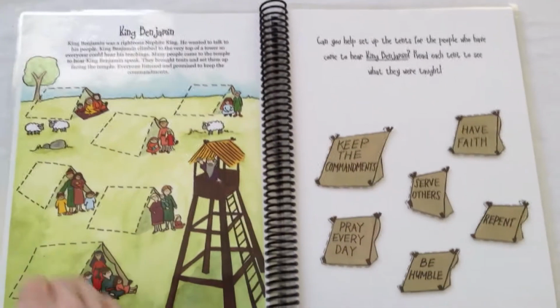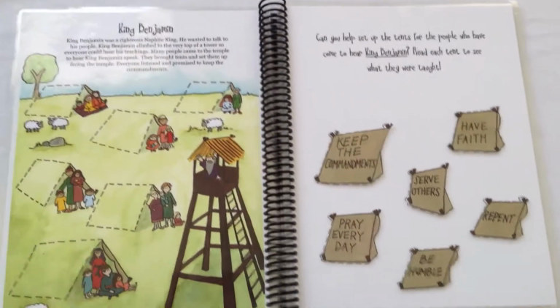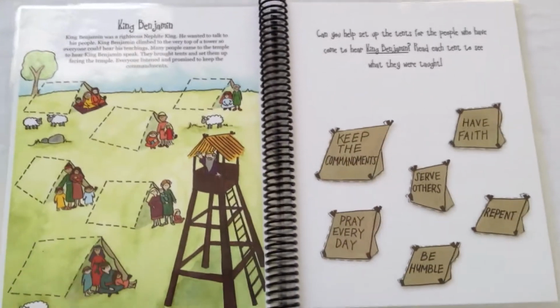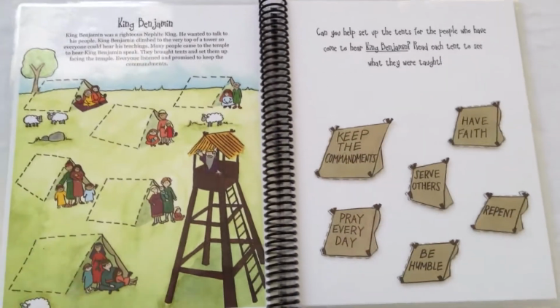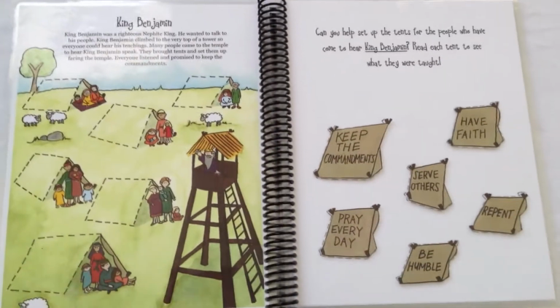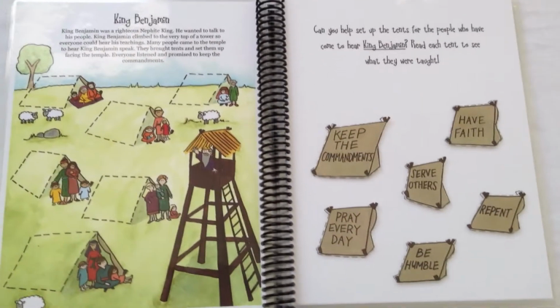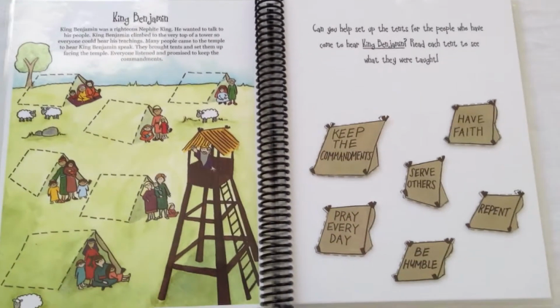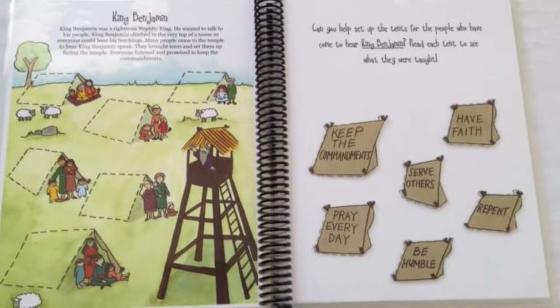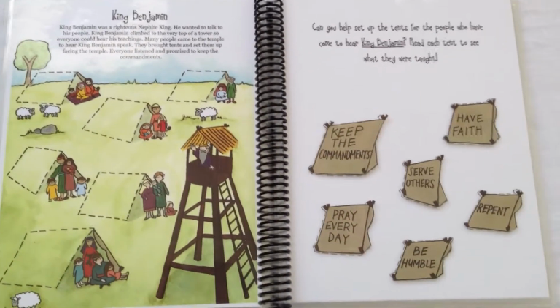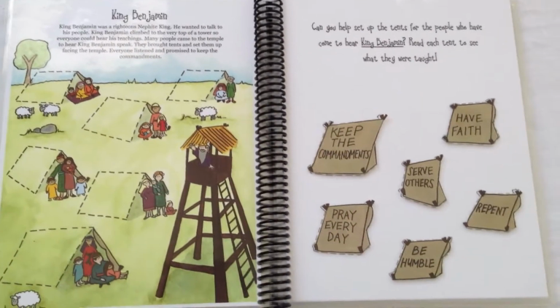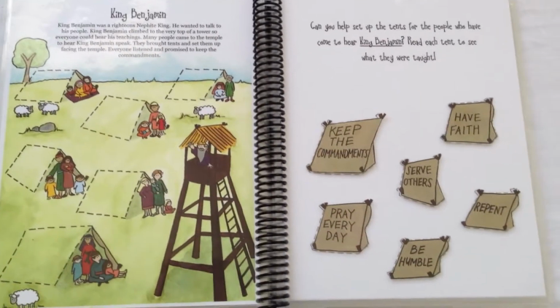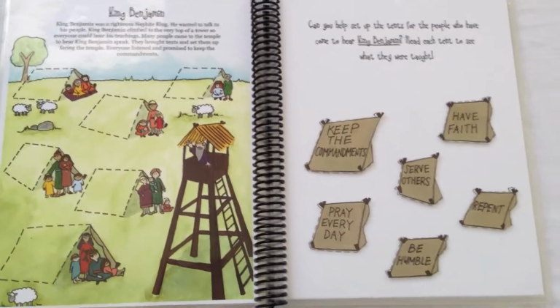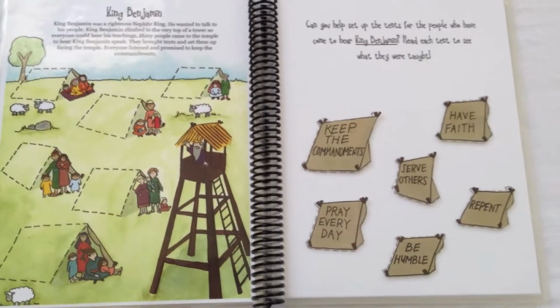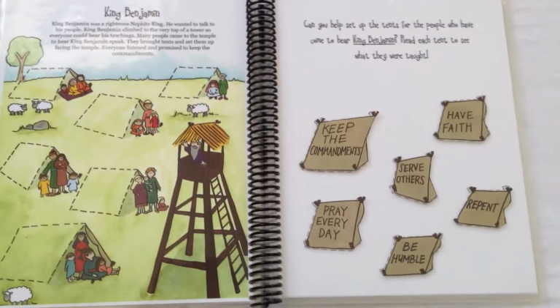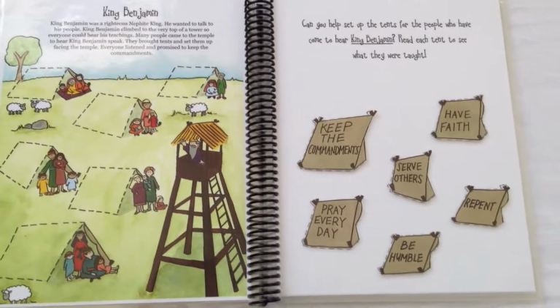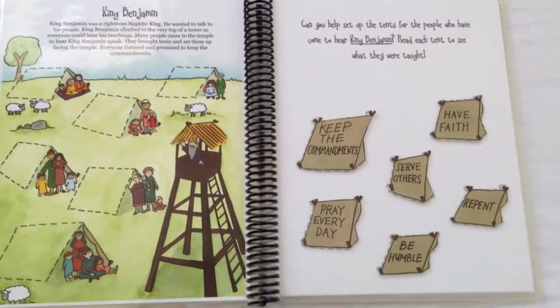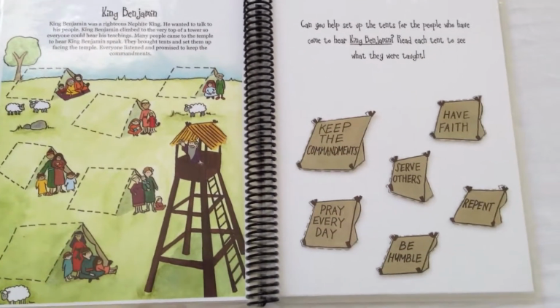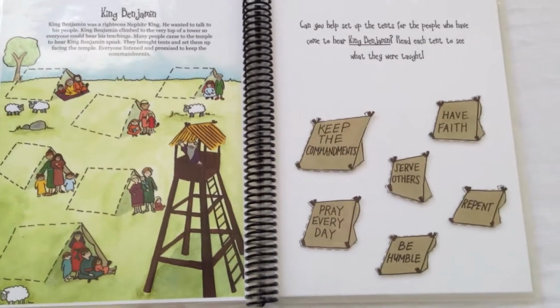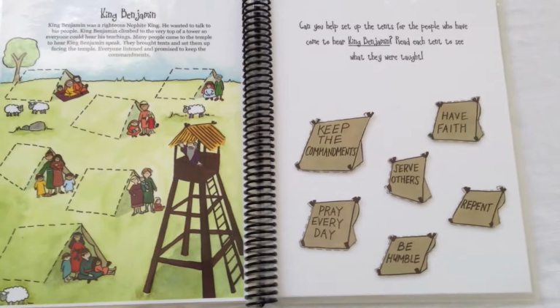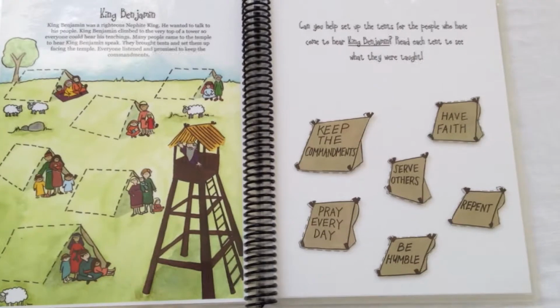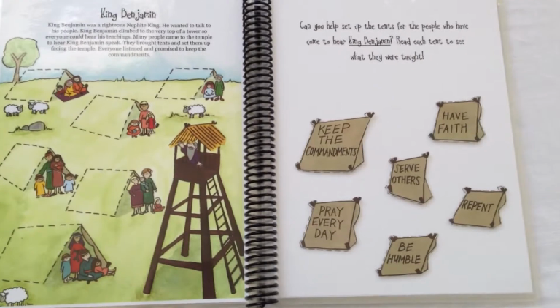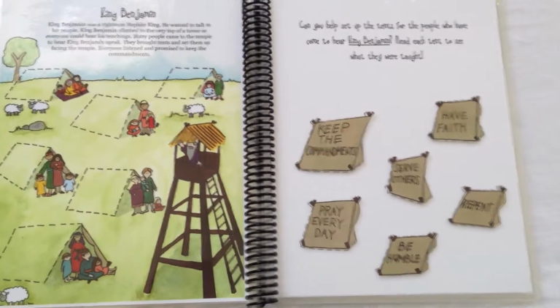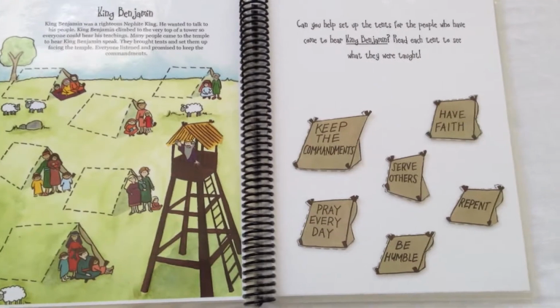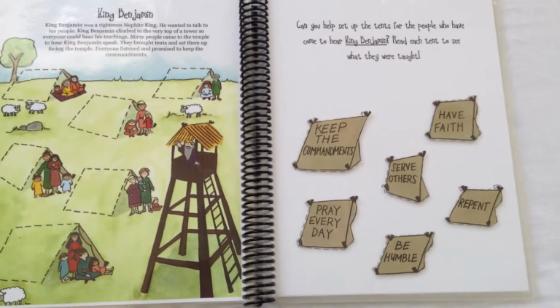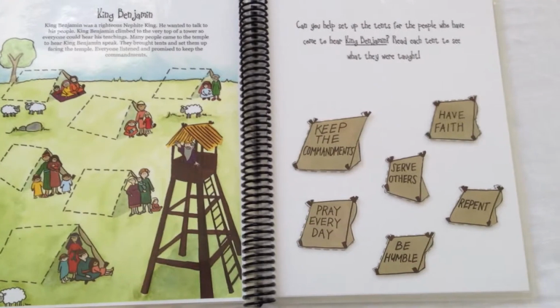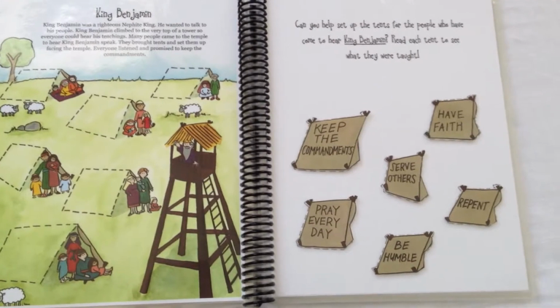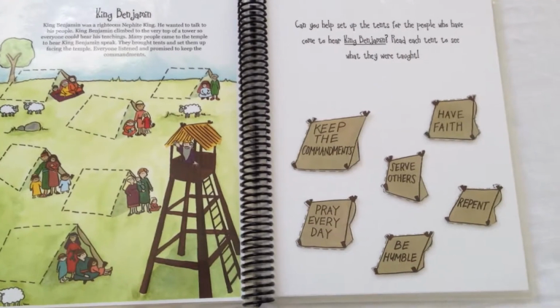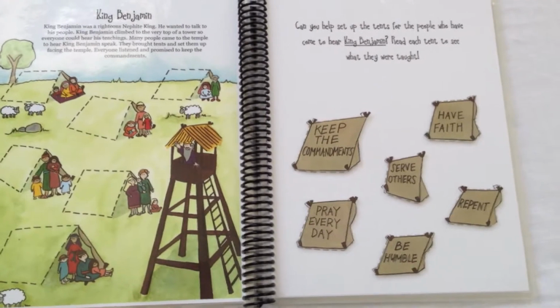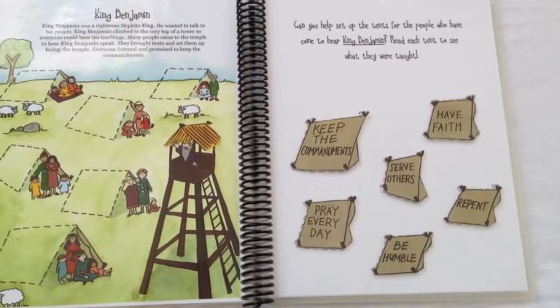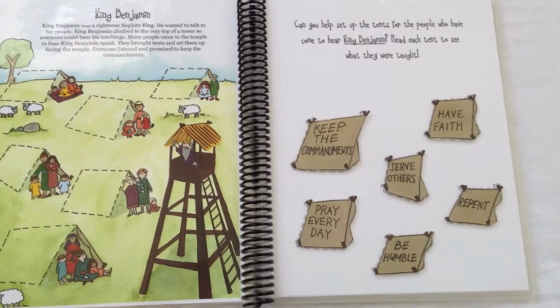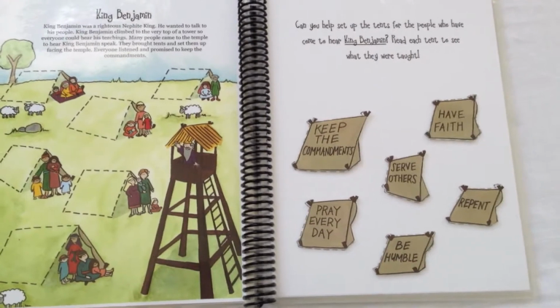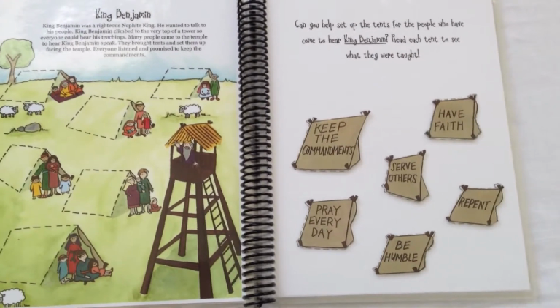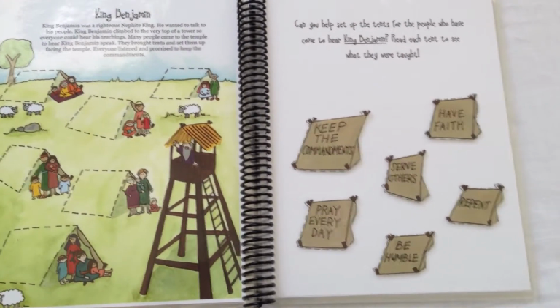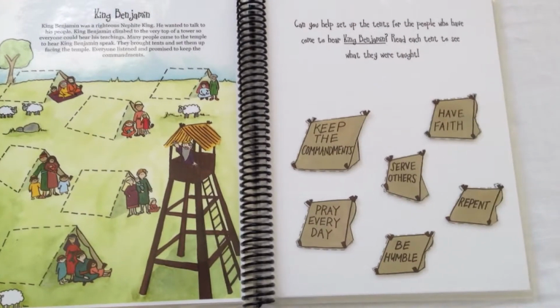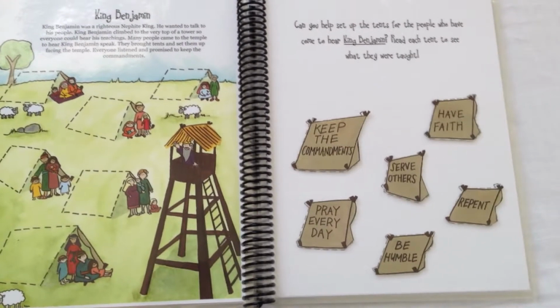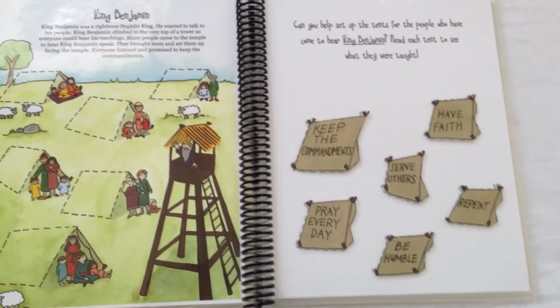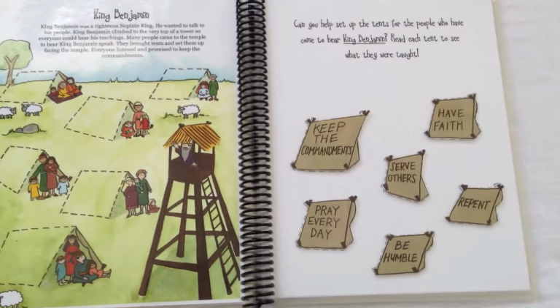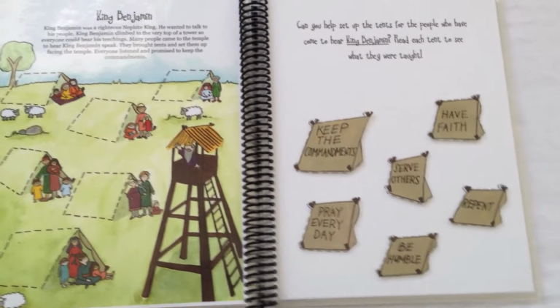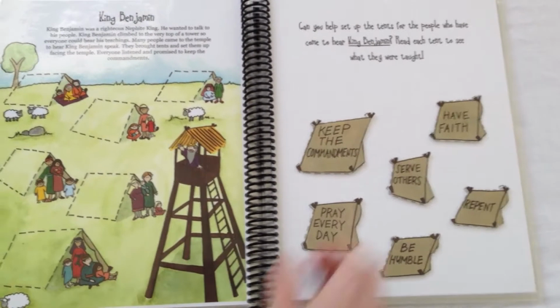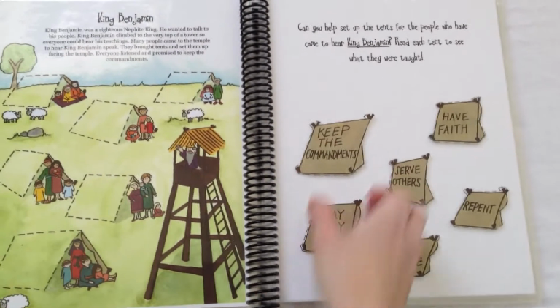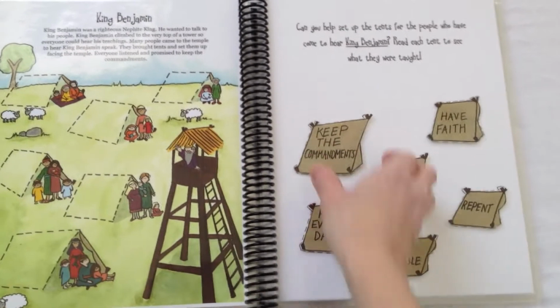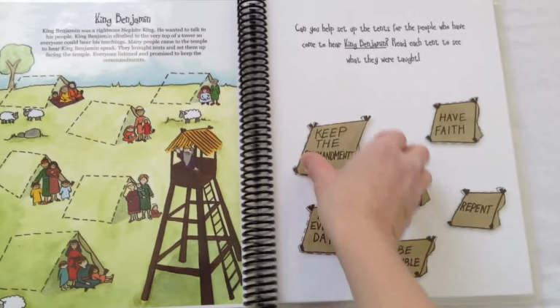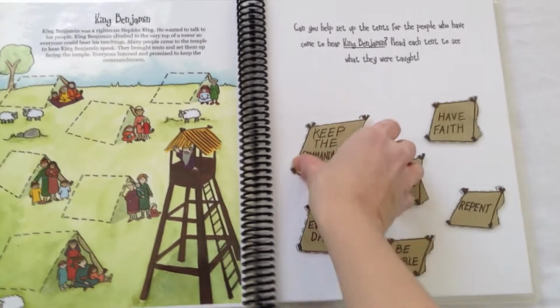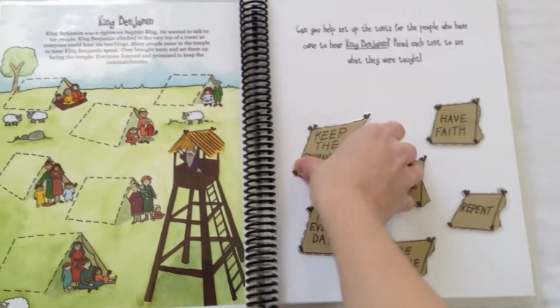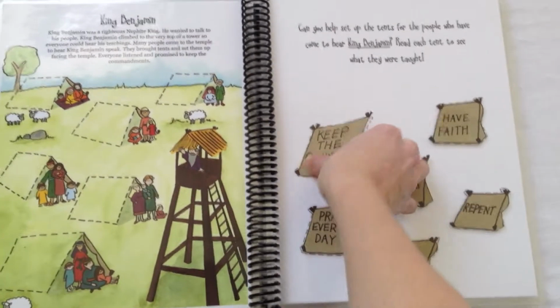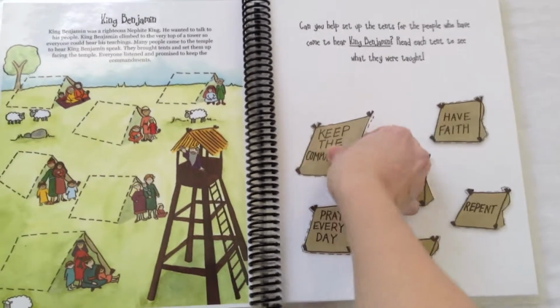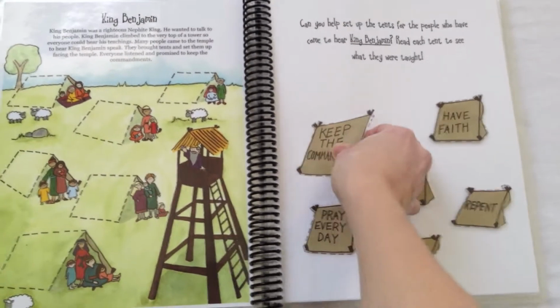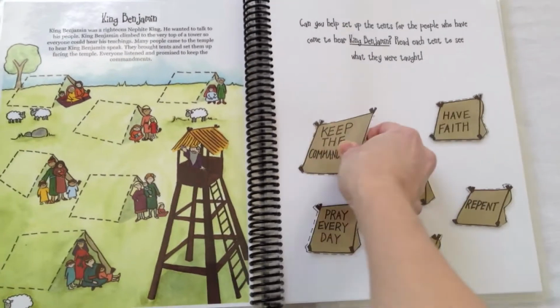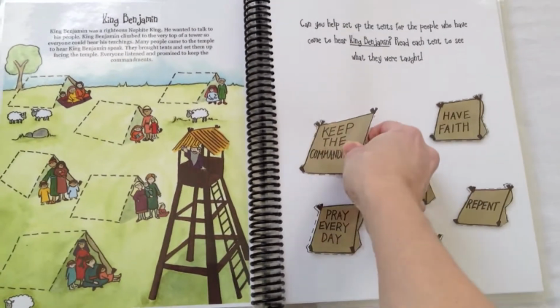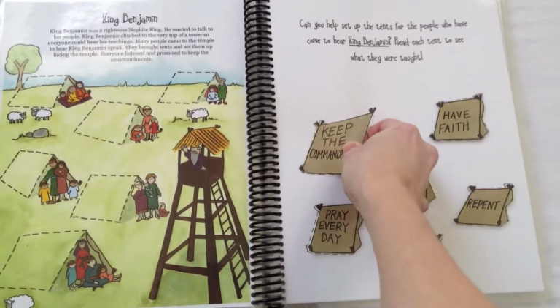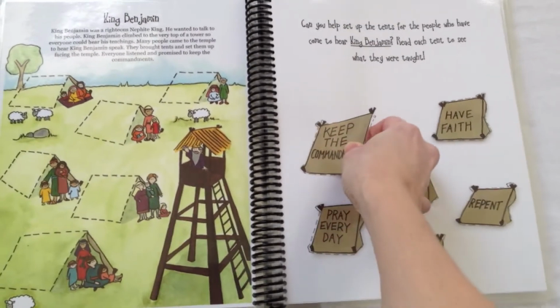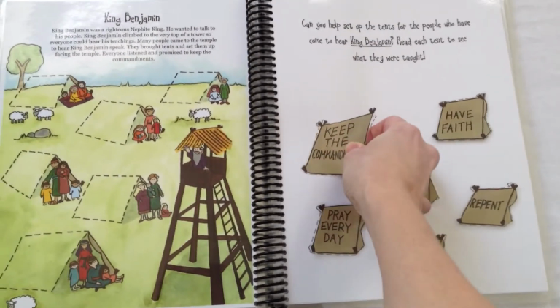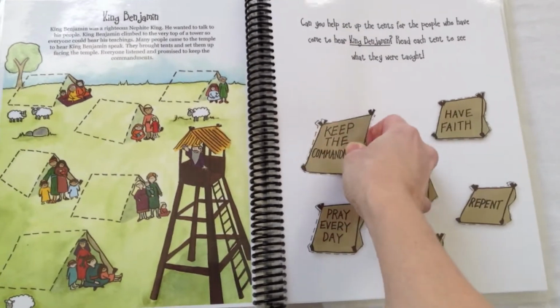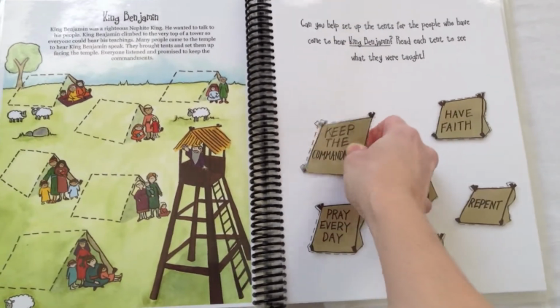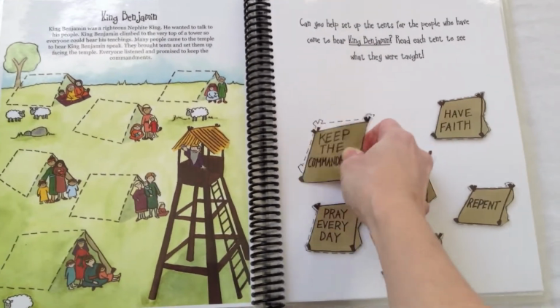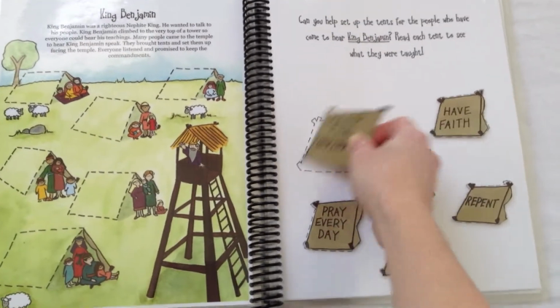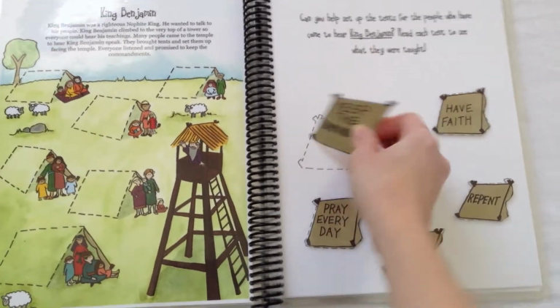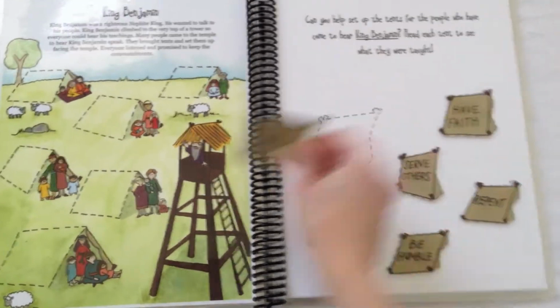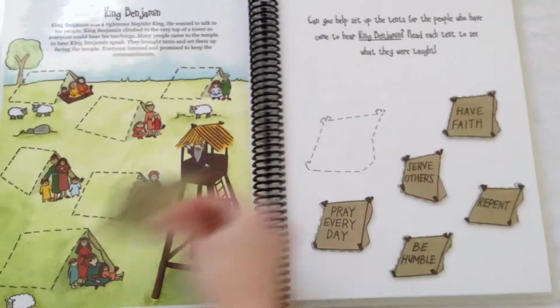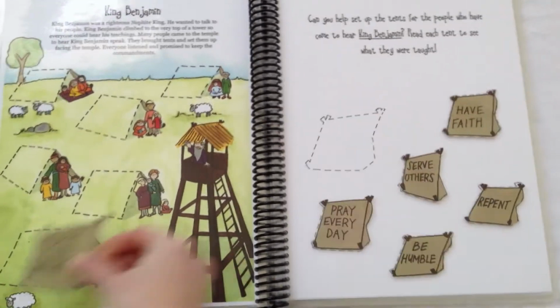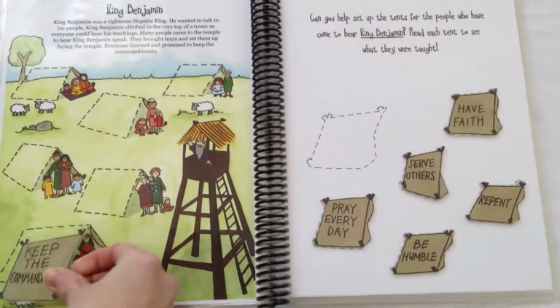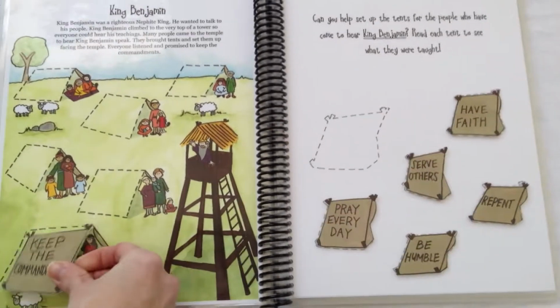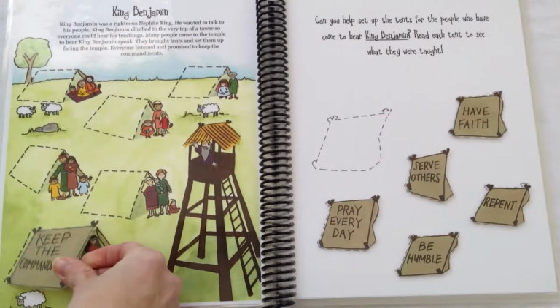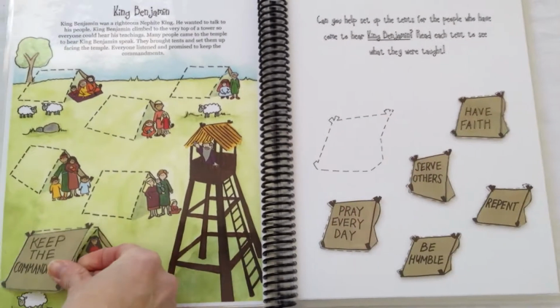Here is King Benjamin. Help figure out what the people were taught by putting the tents in the right spot.